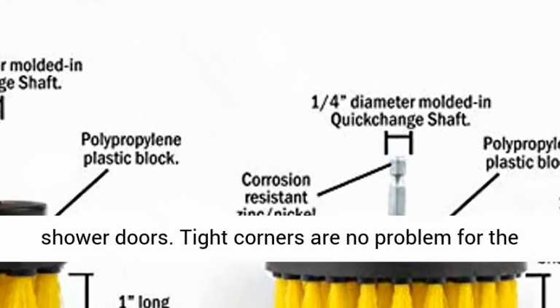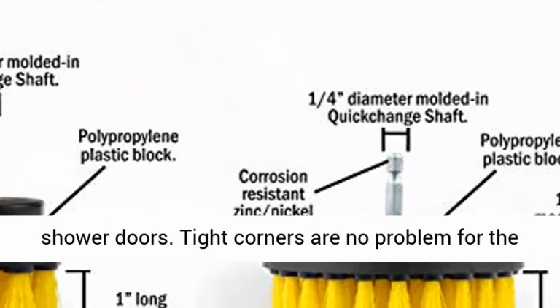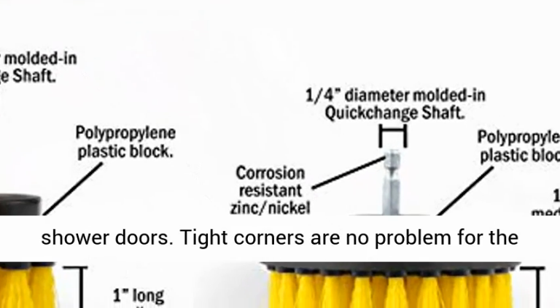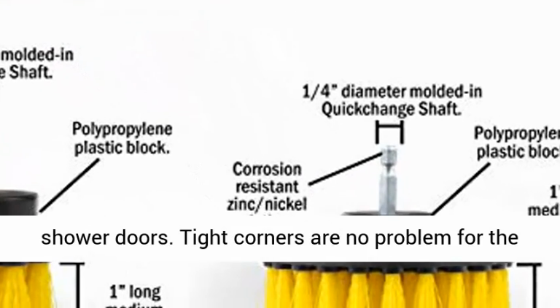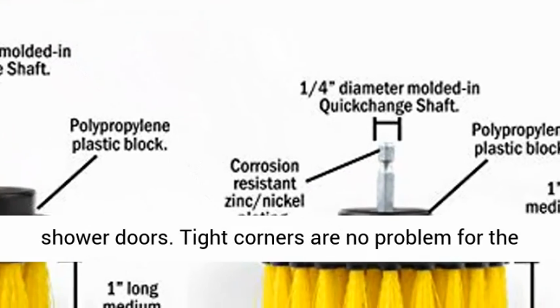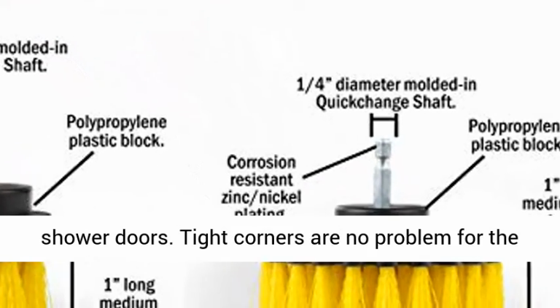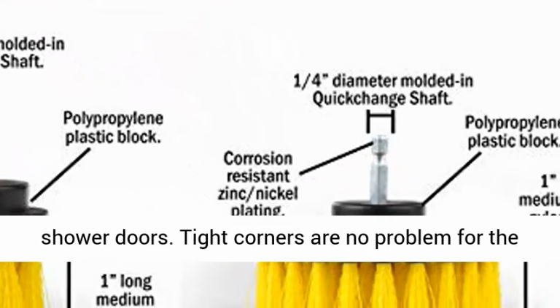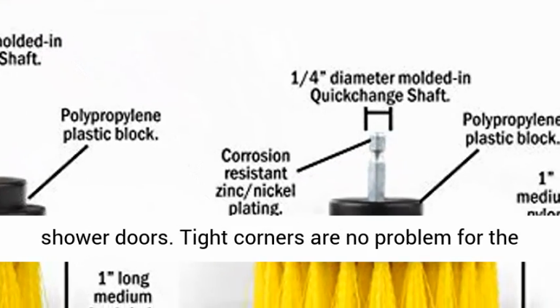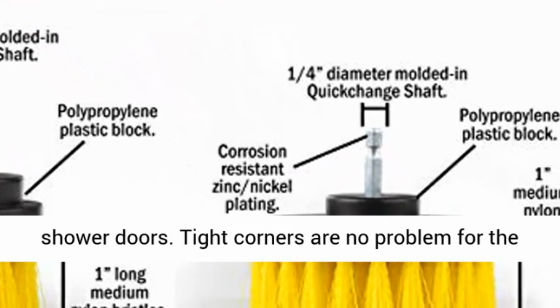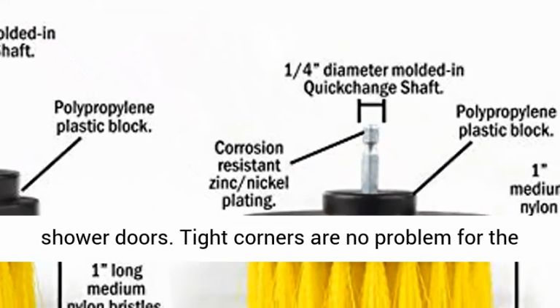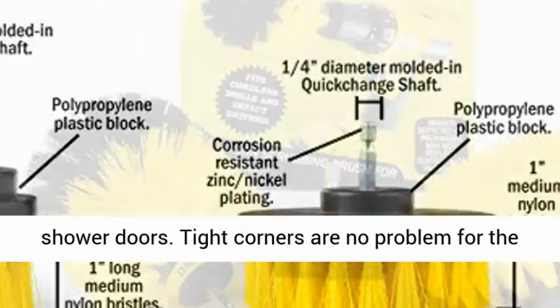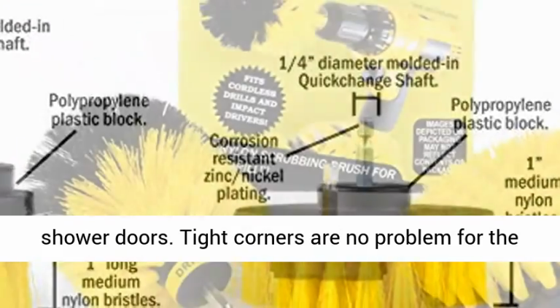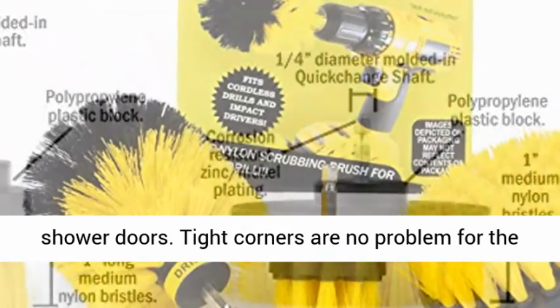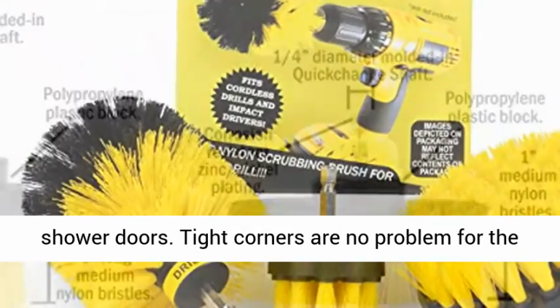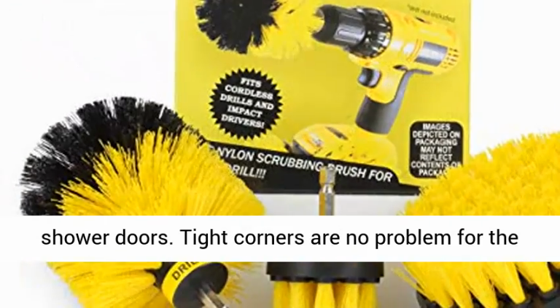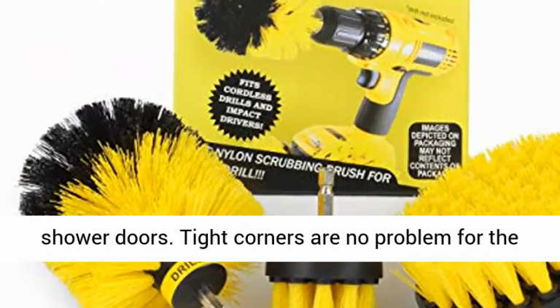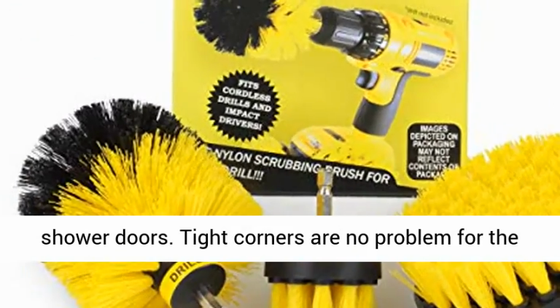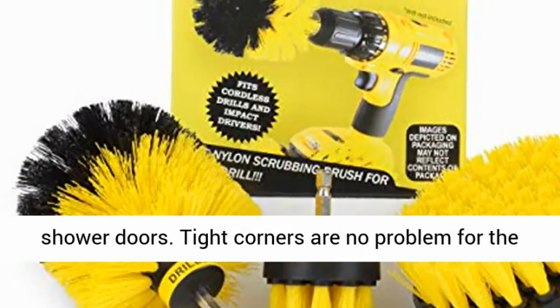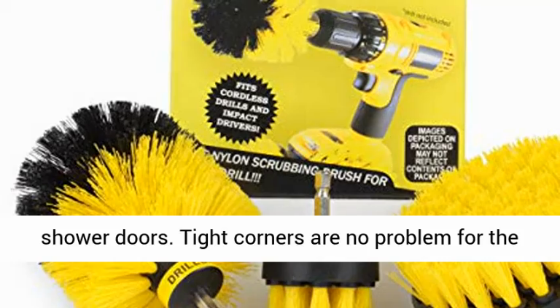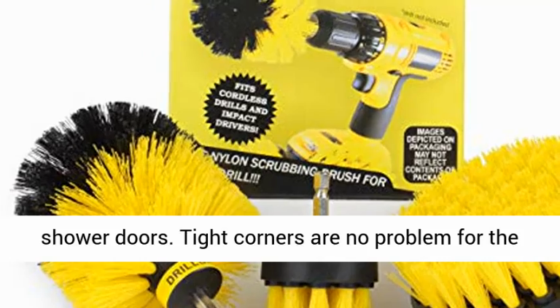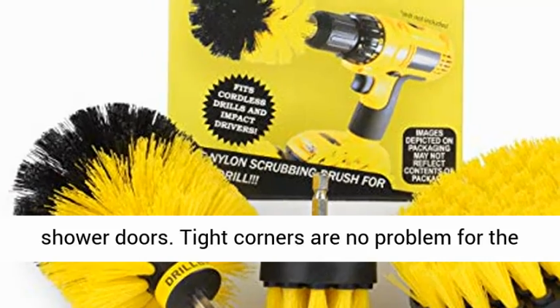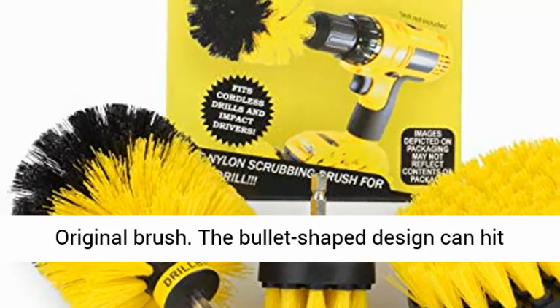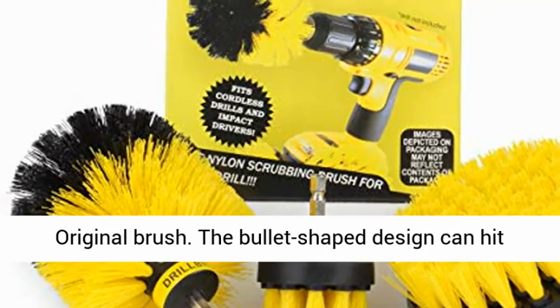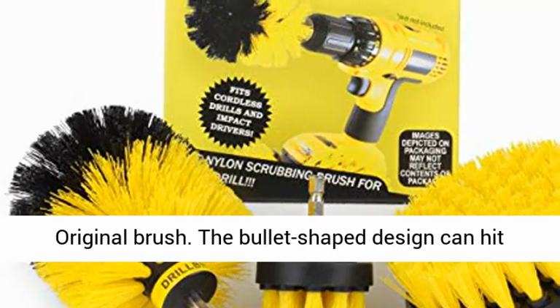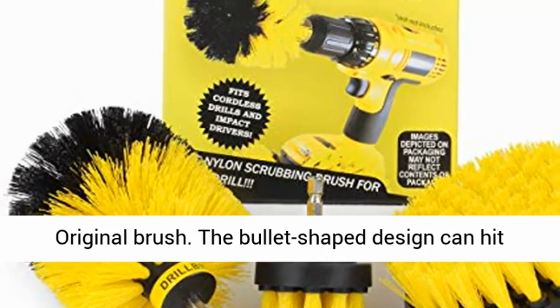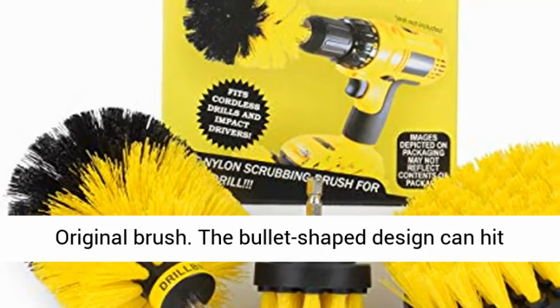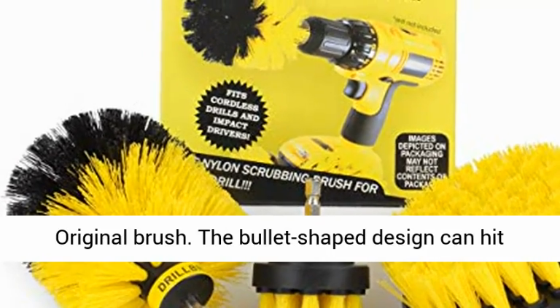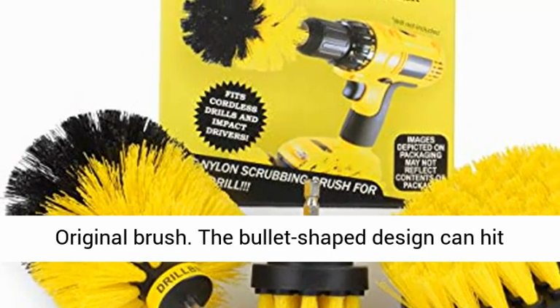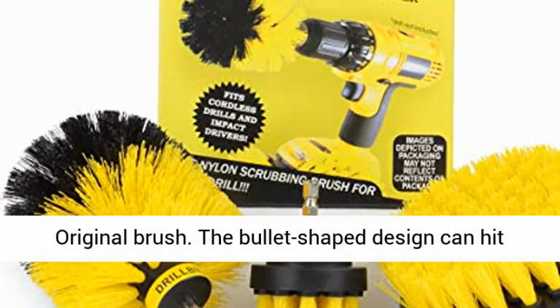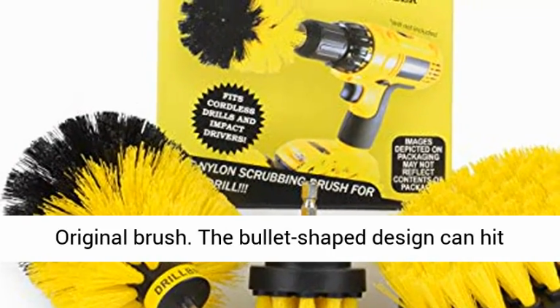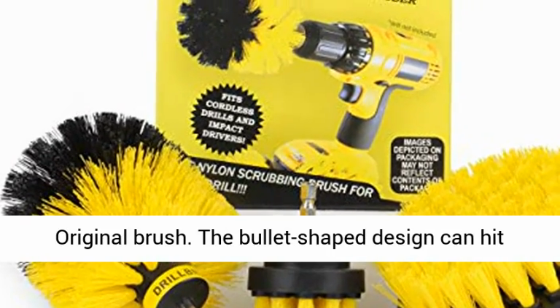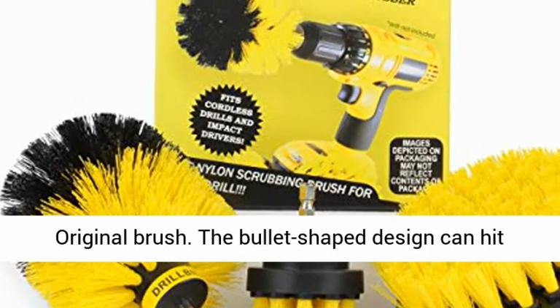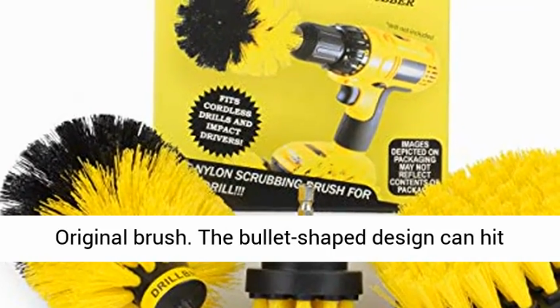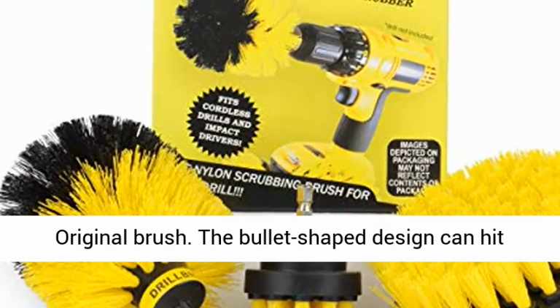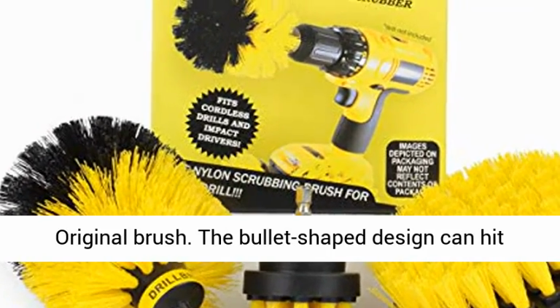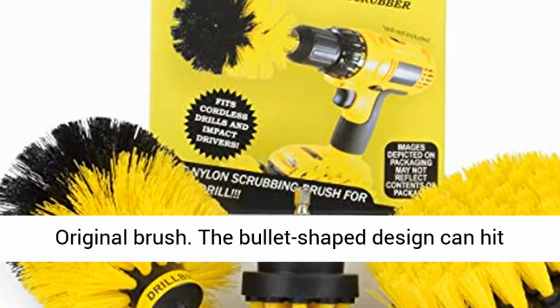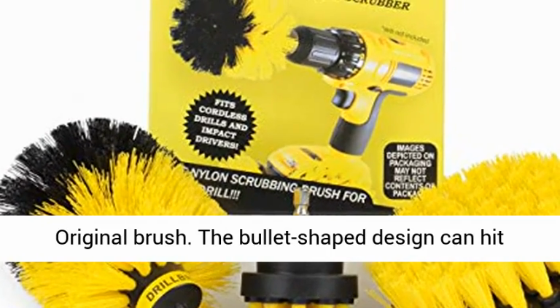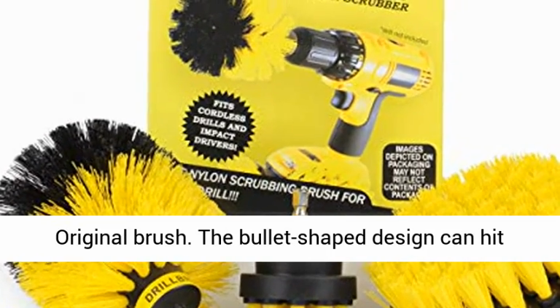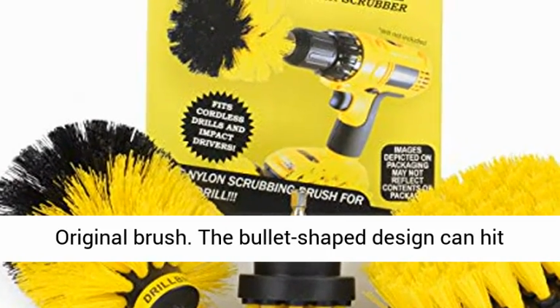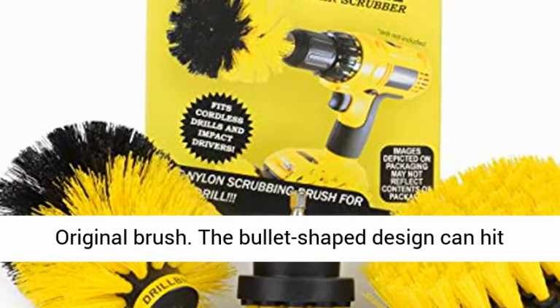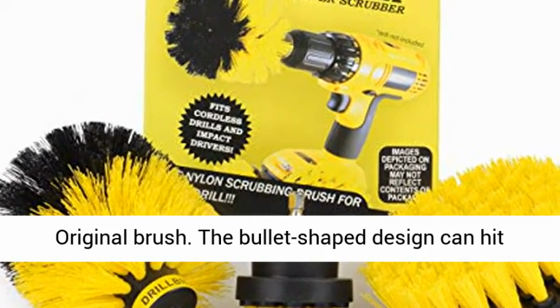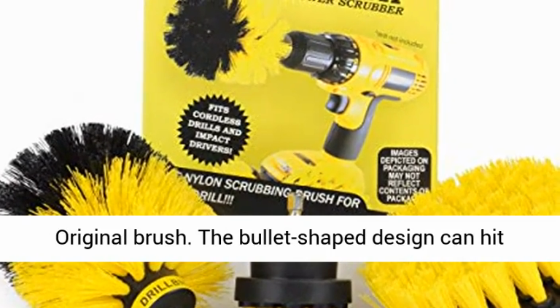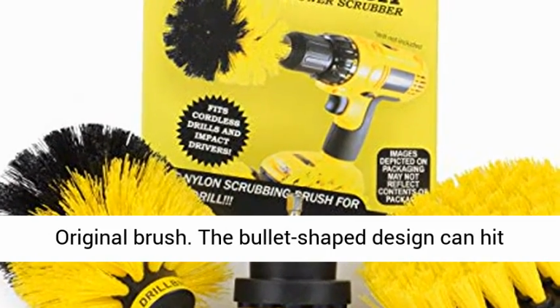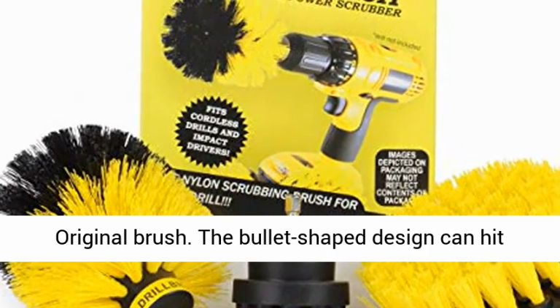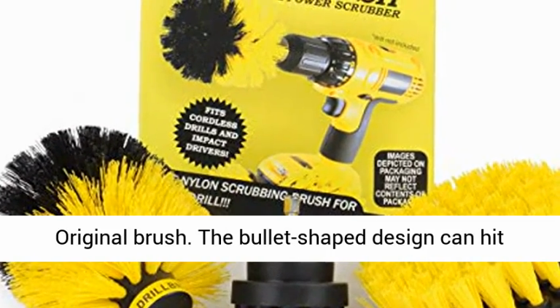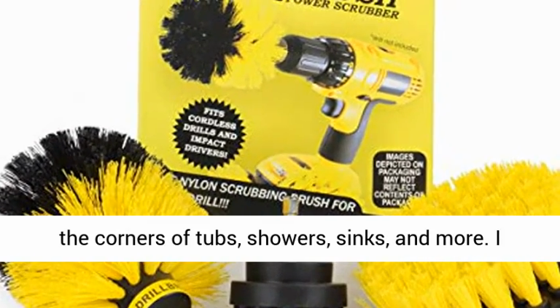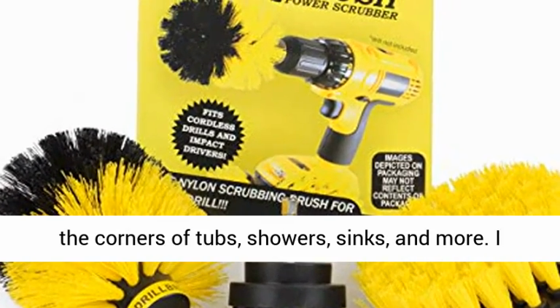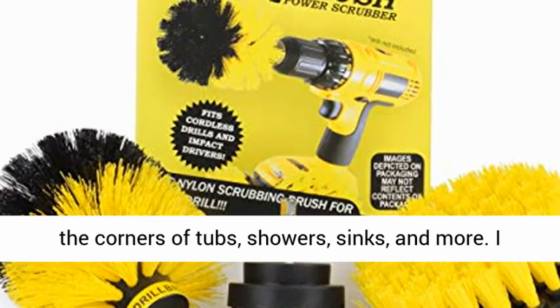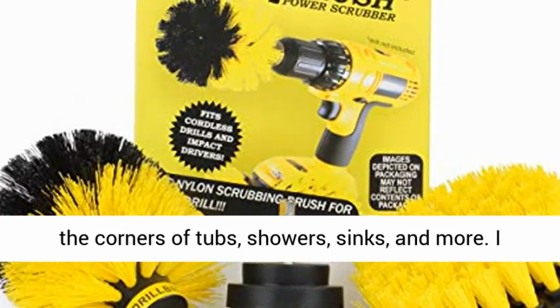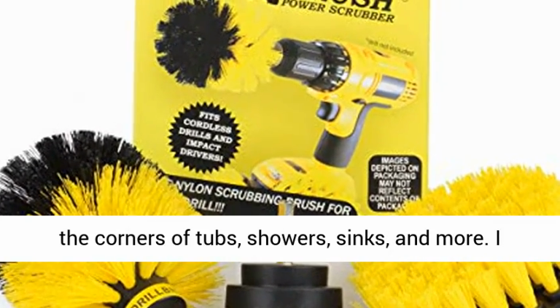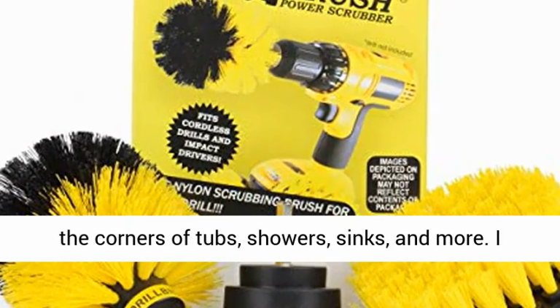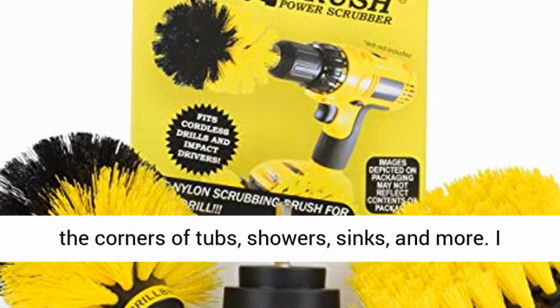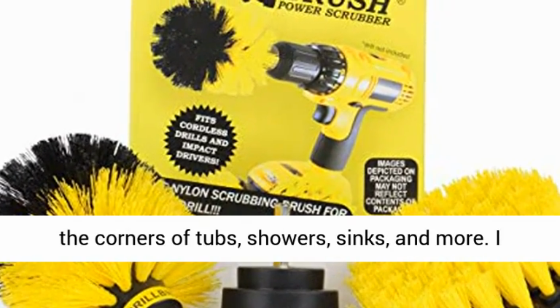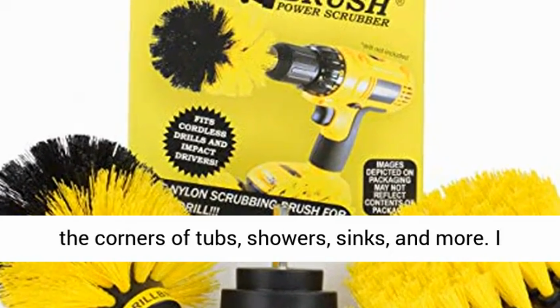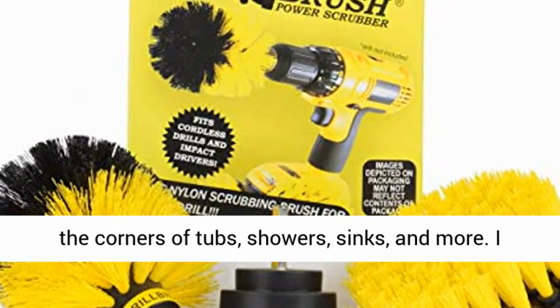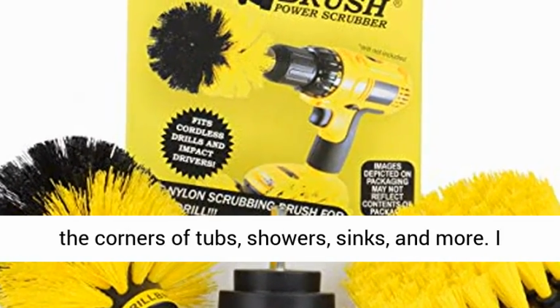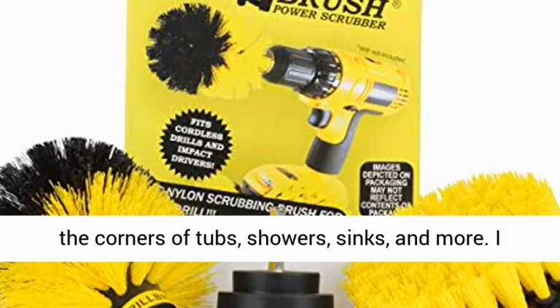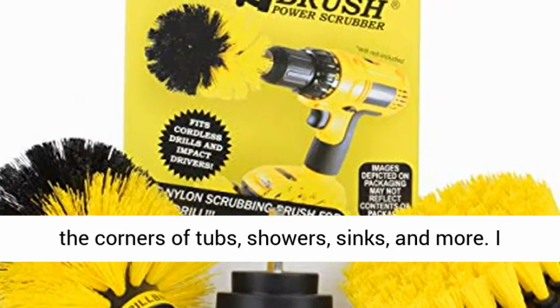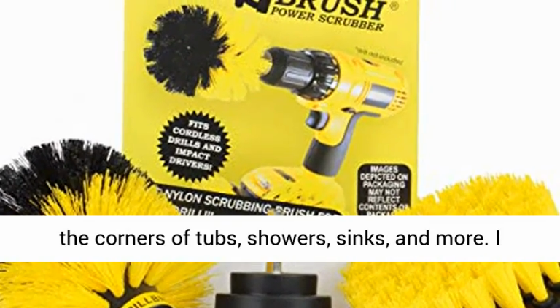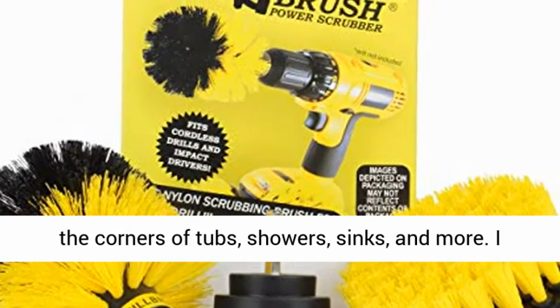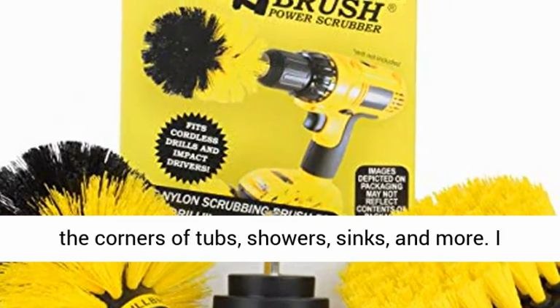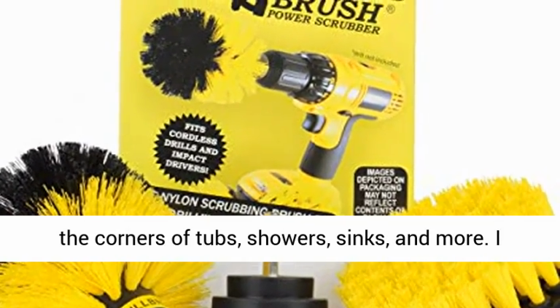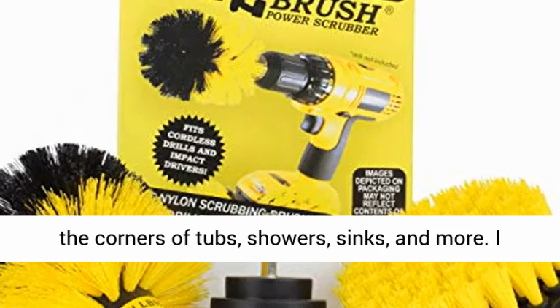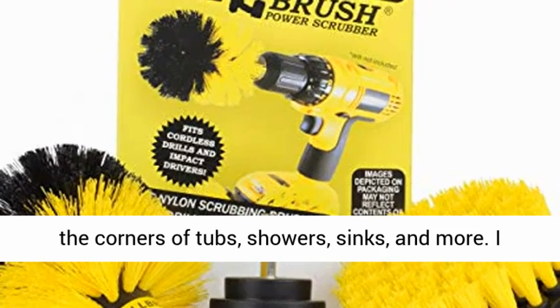Tight corners are no problem for the original brush. The bullet-shaped design can hit the corners of tubs, showers, sinks, and more.